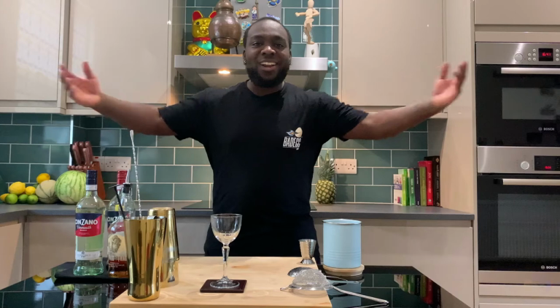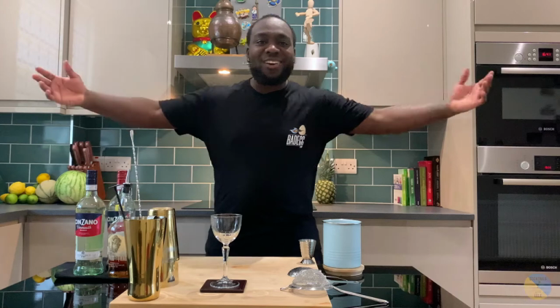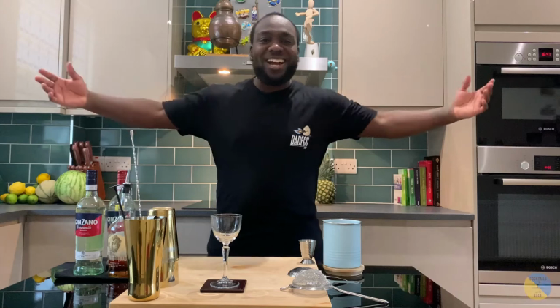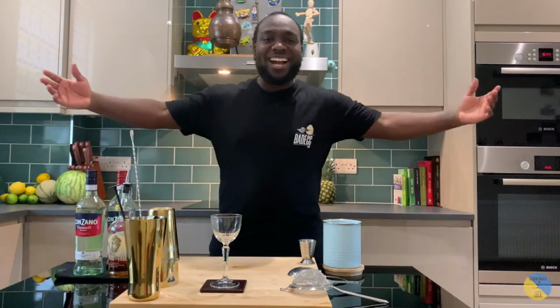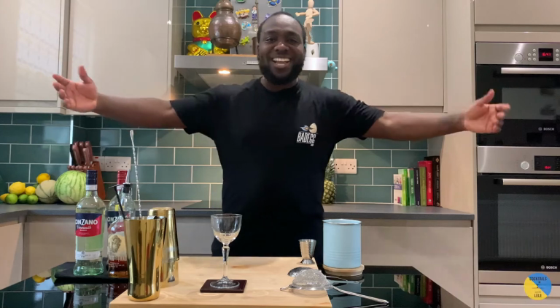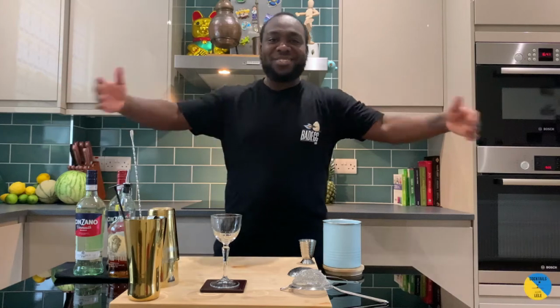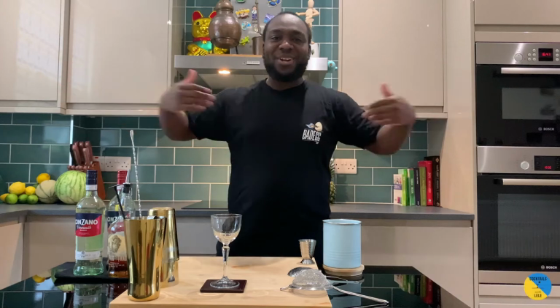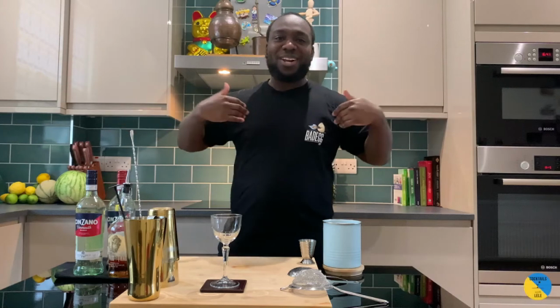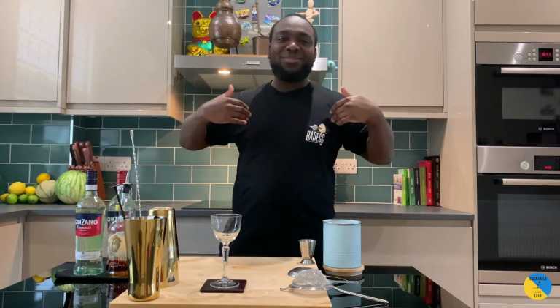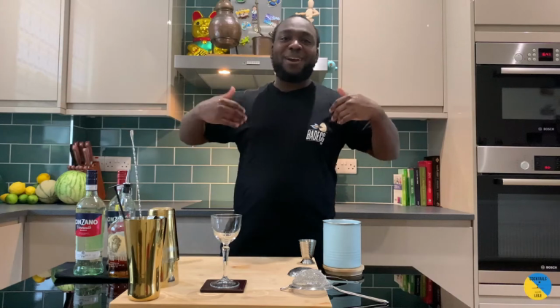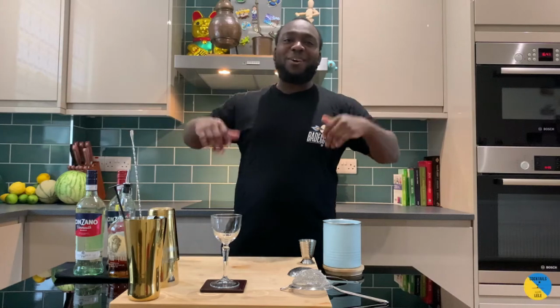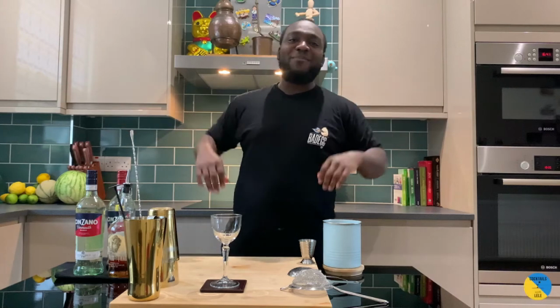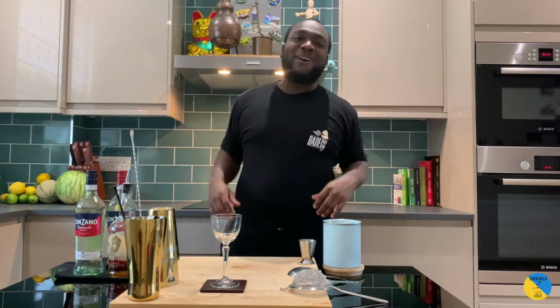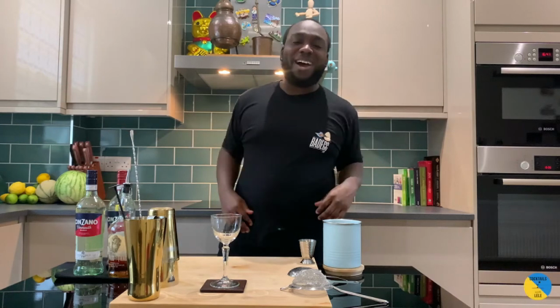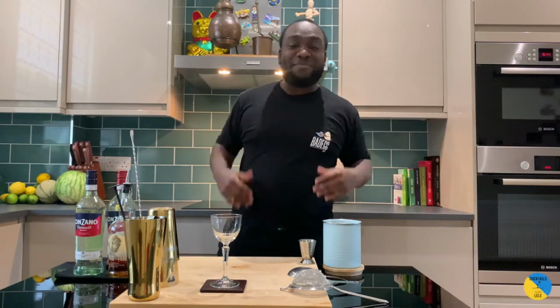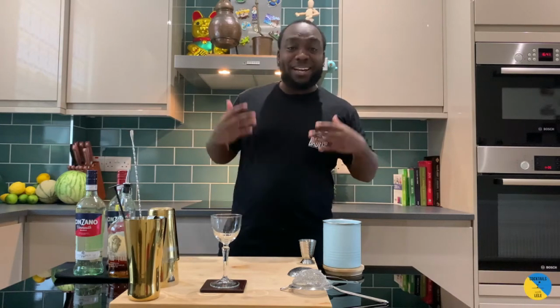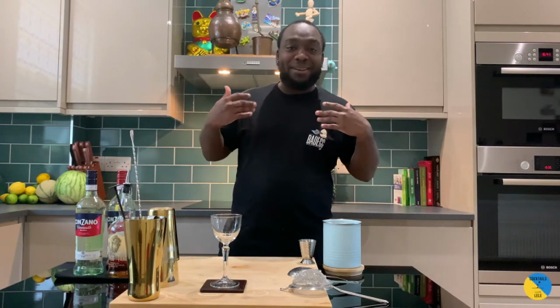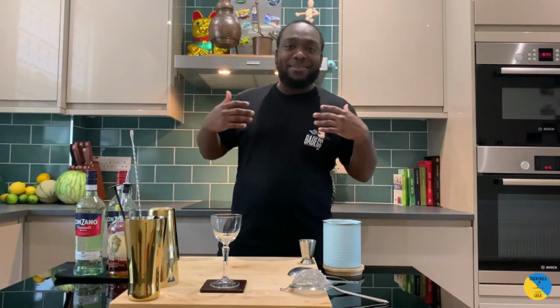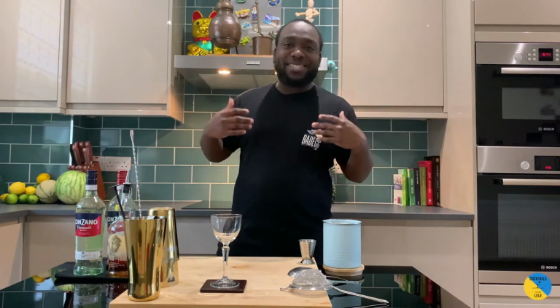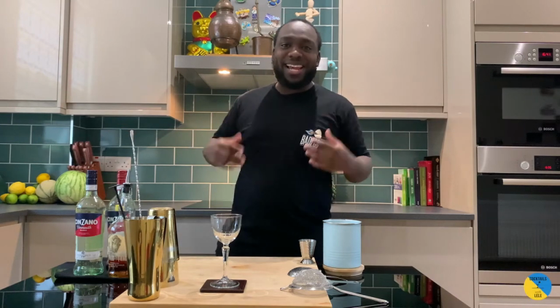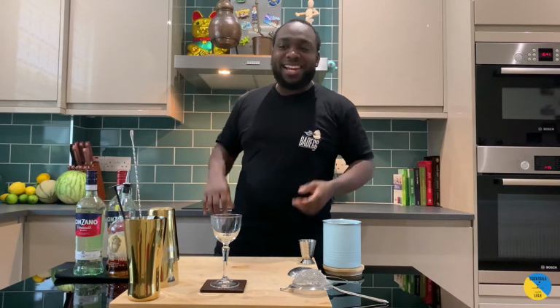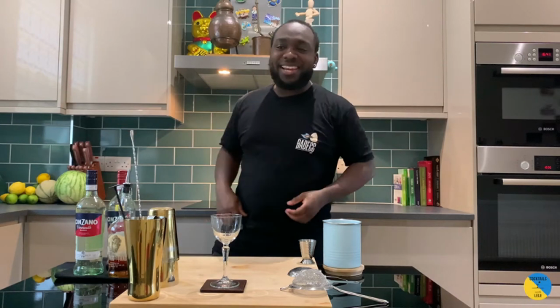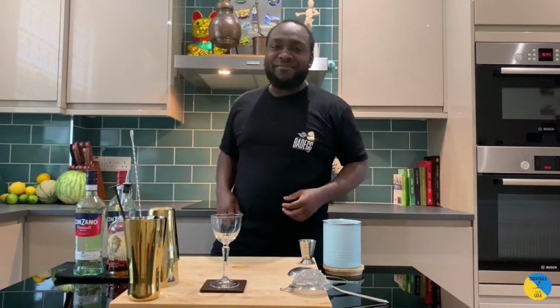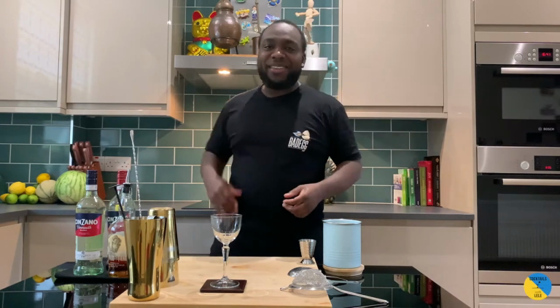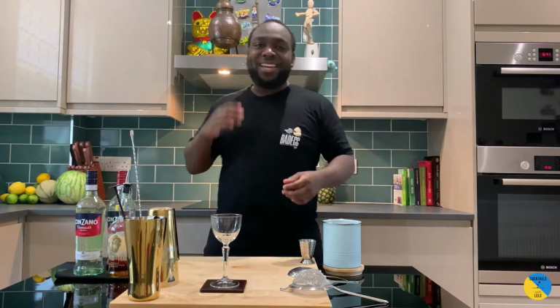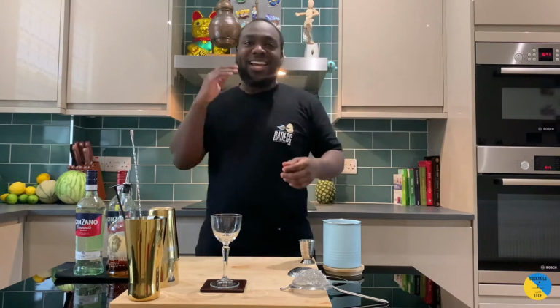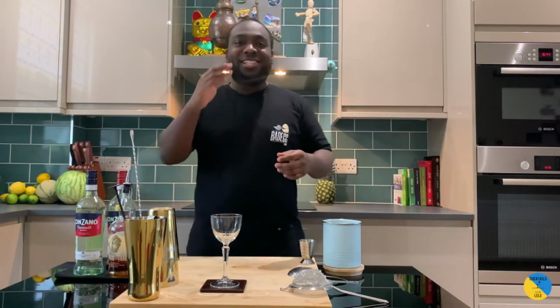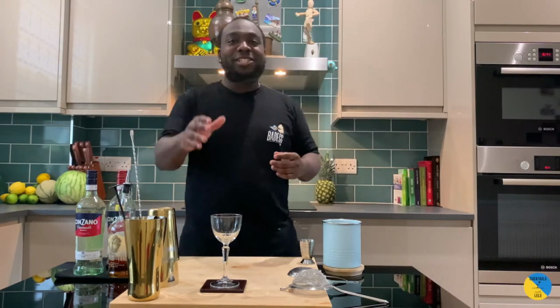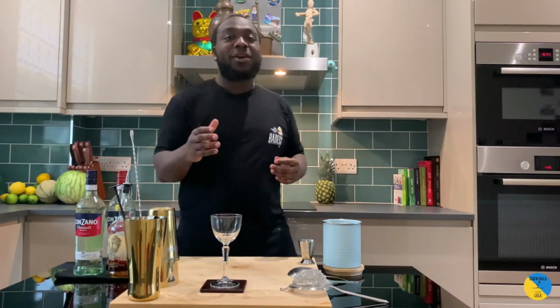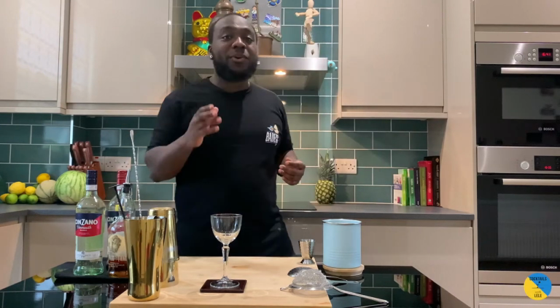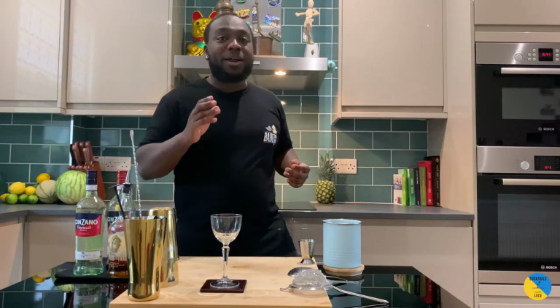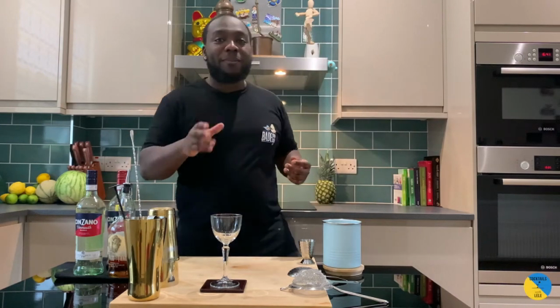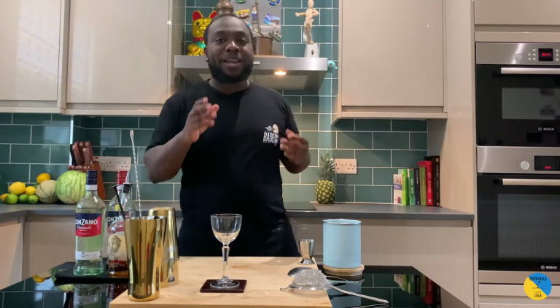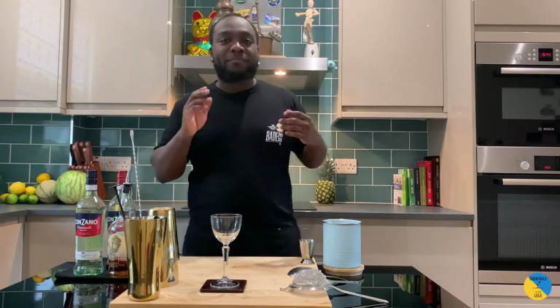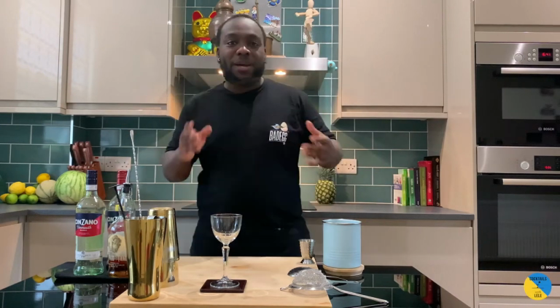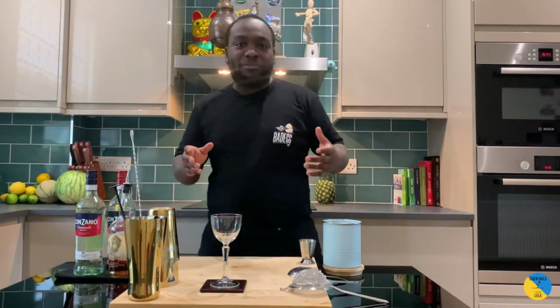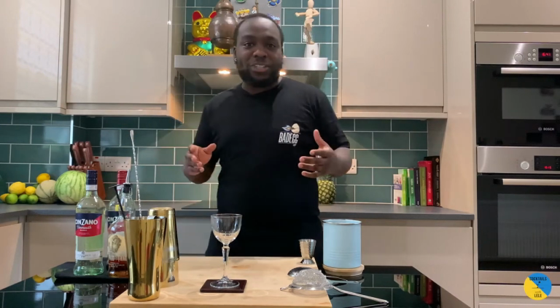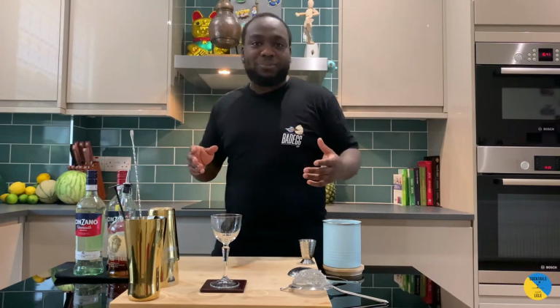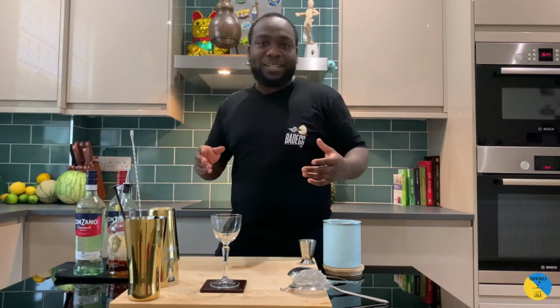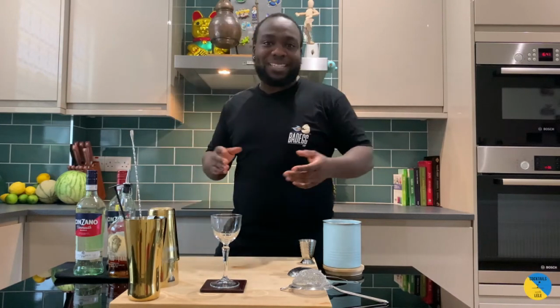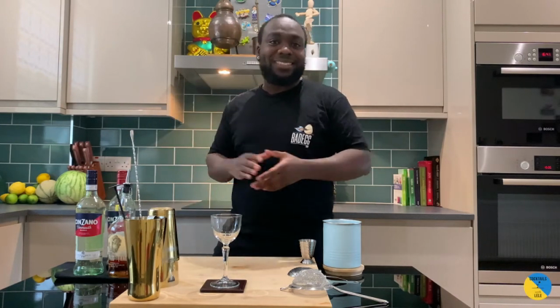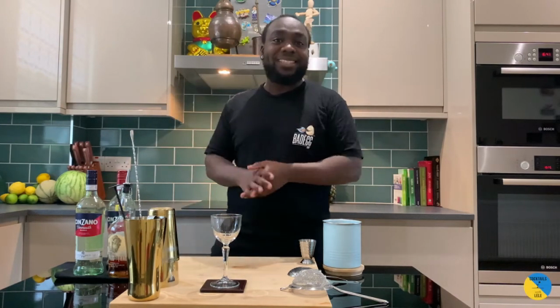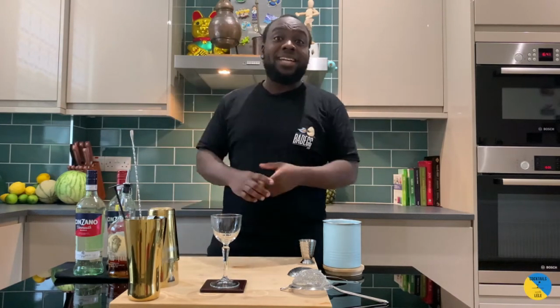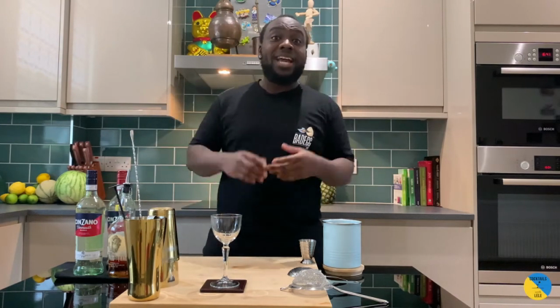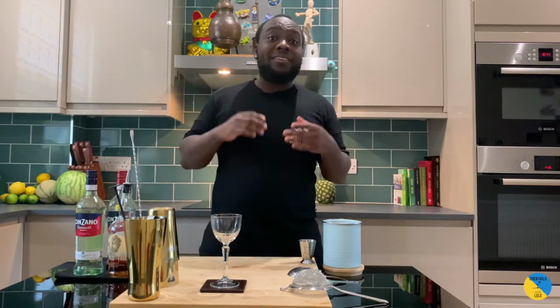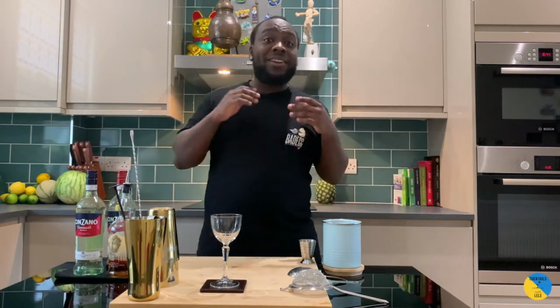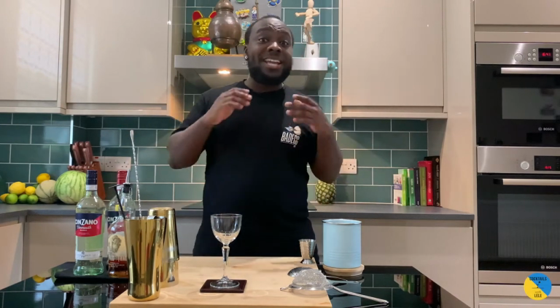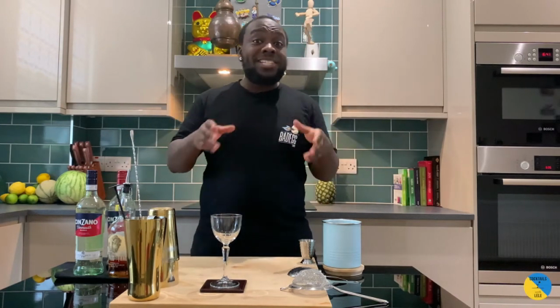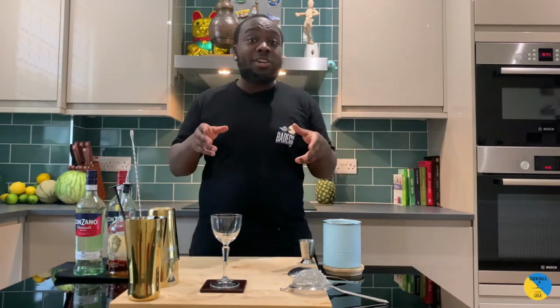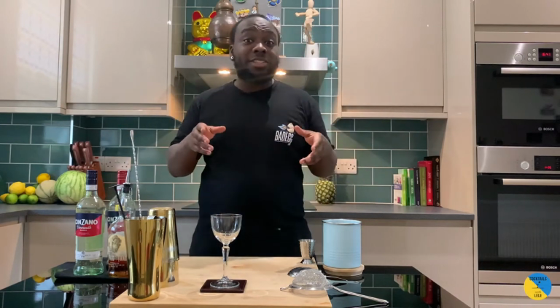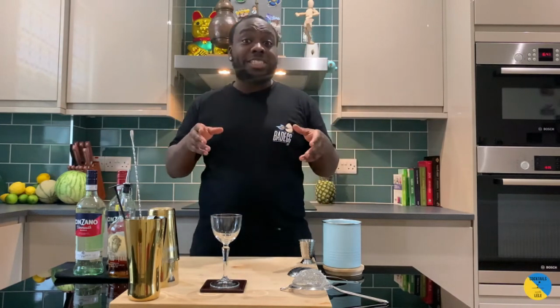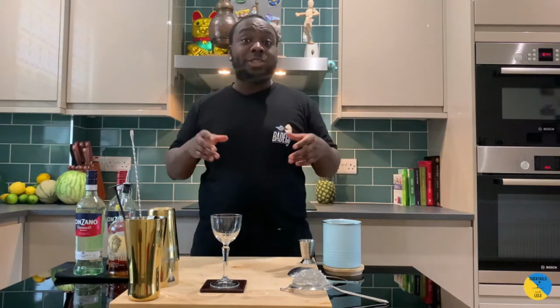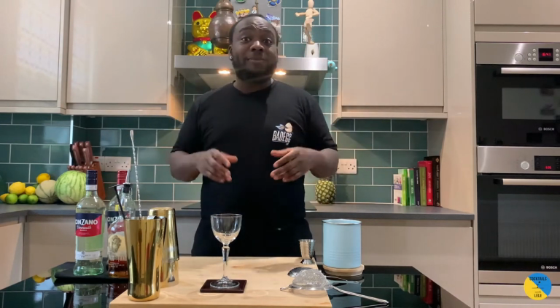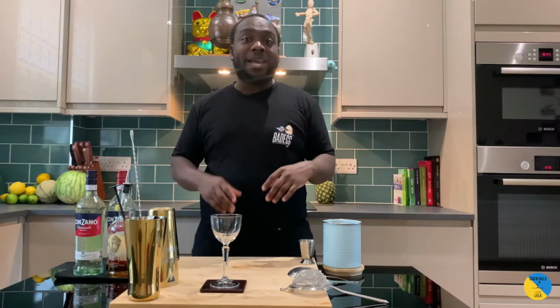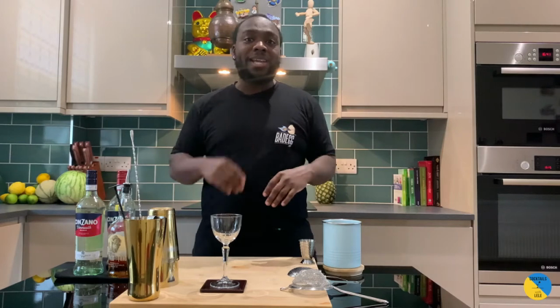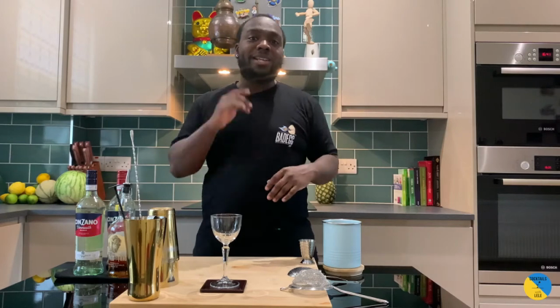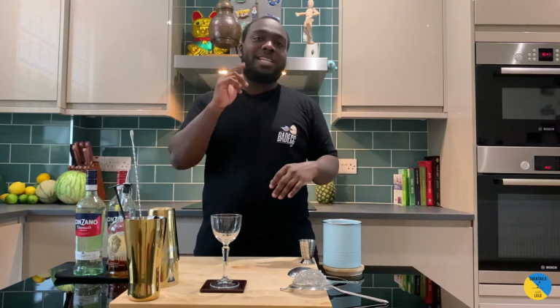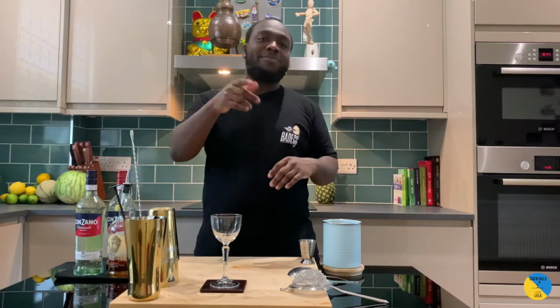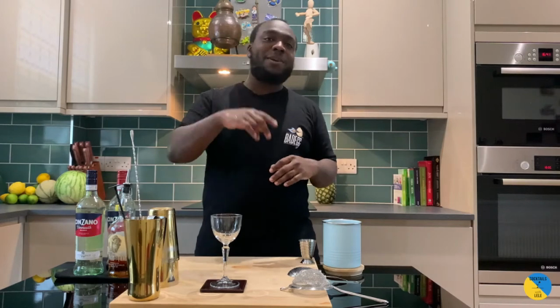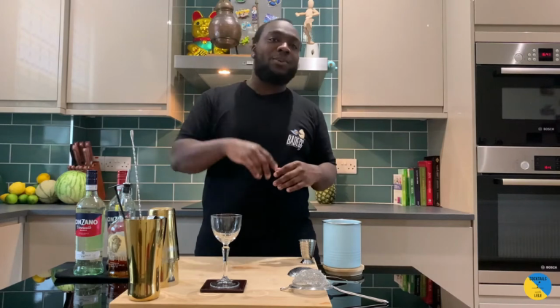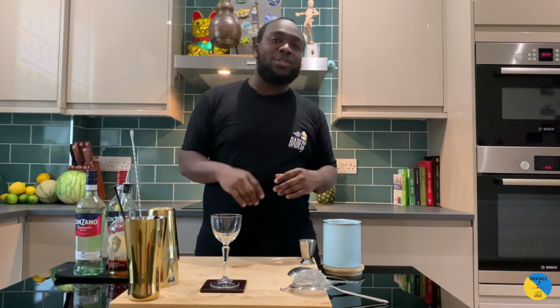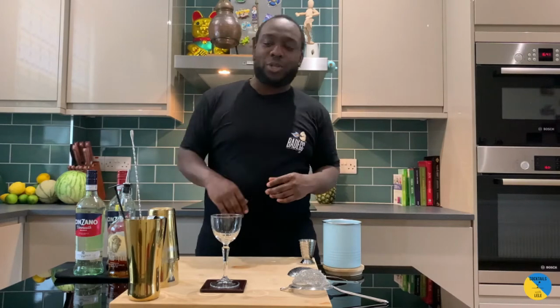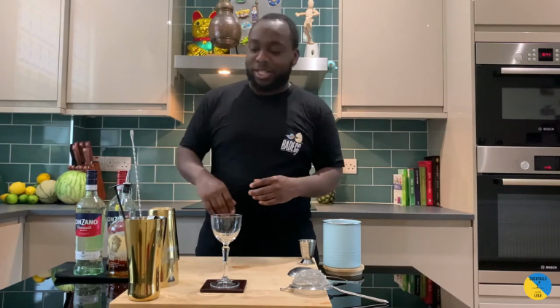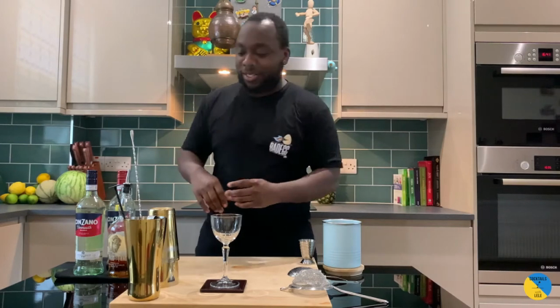Hello guys, welcome to my home bar. My name is Lene and today we're gonna make a perfect Manhattan — a very easy cocktail to make. Let's make one together.